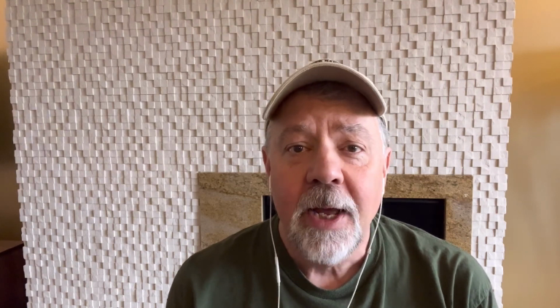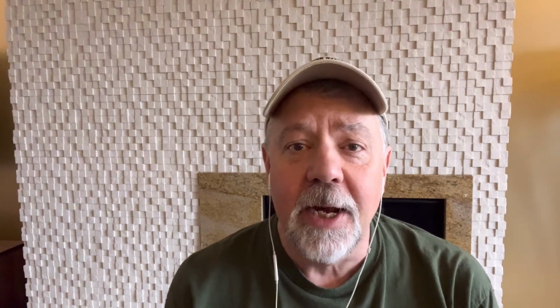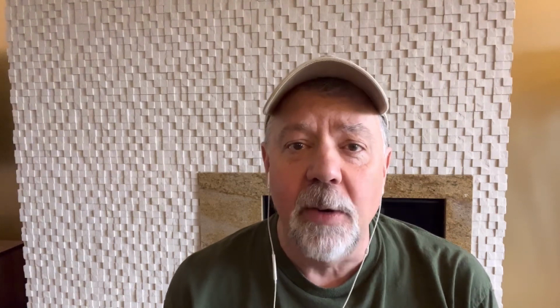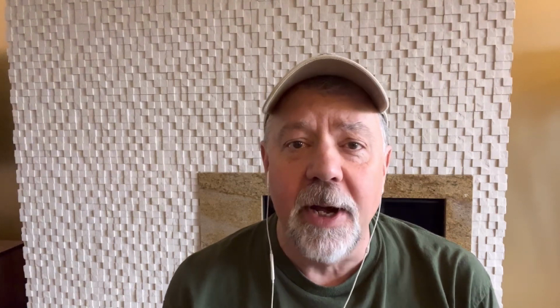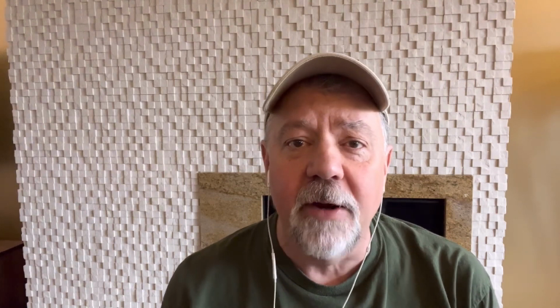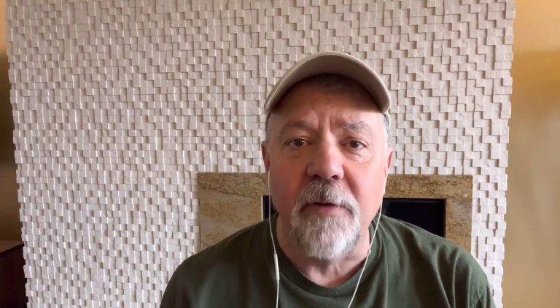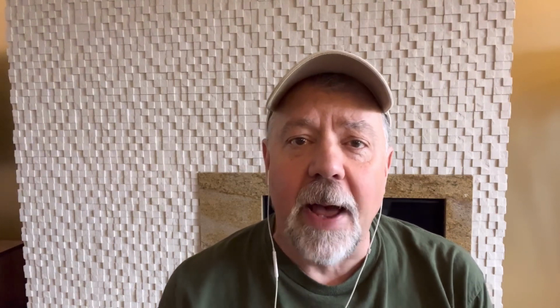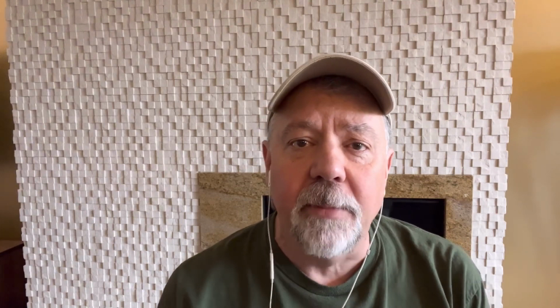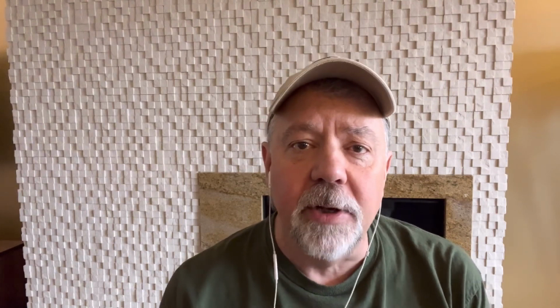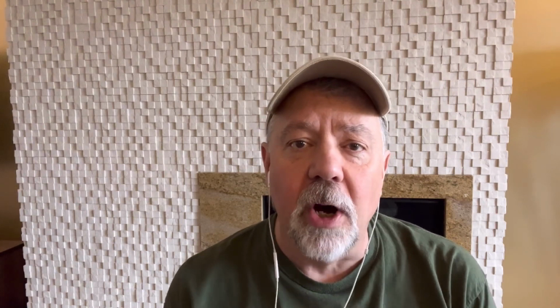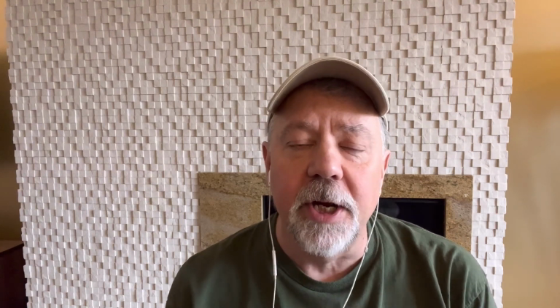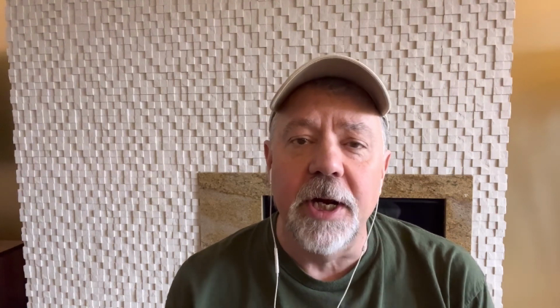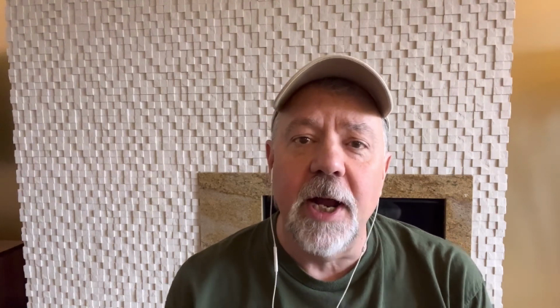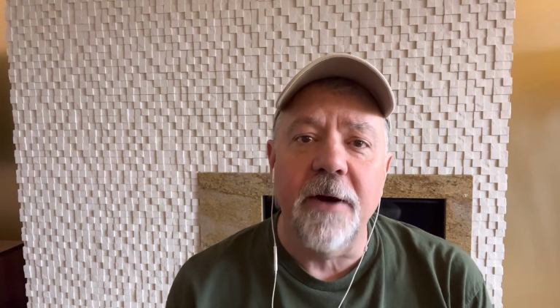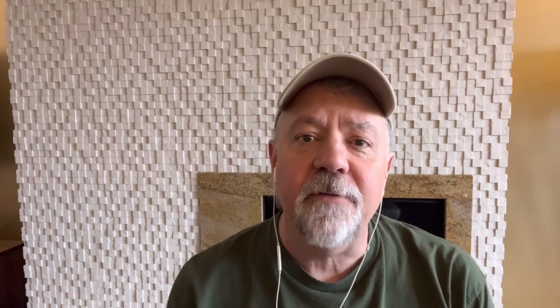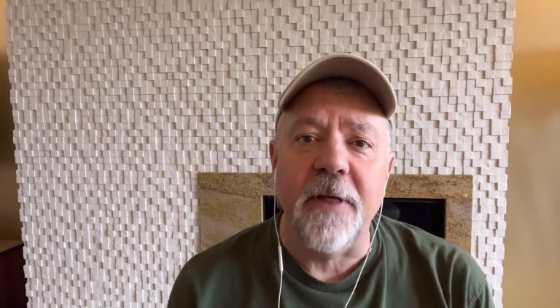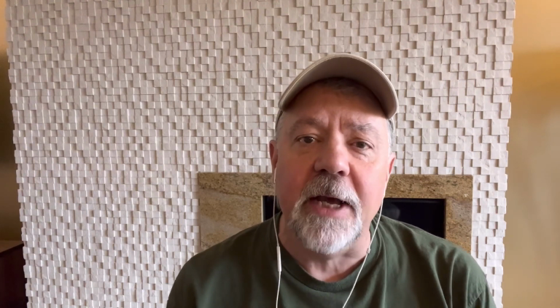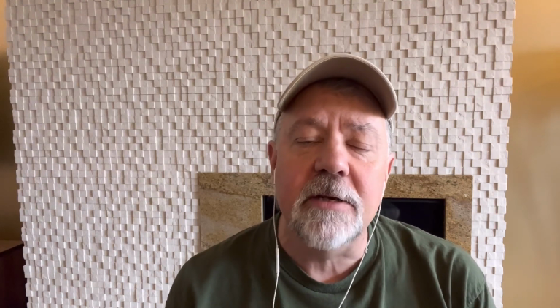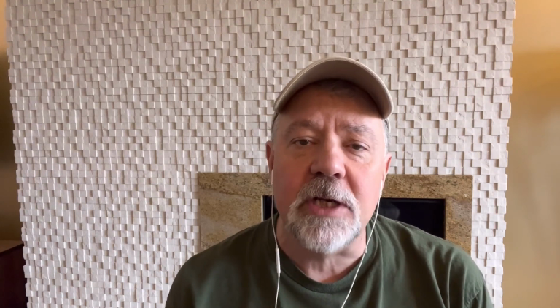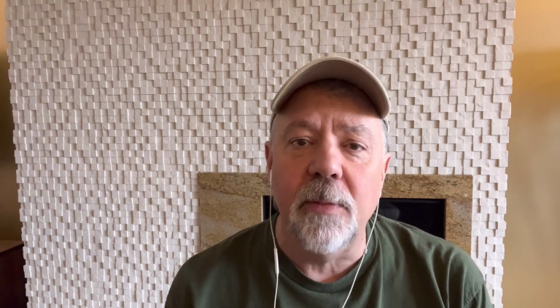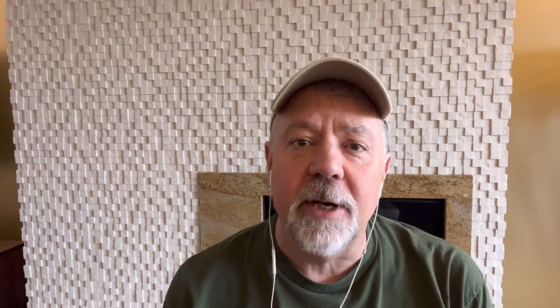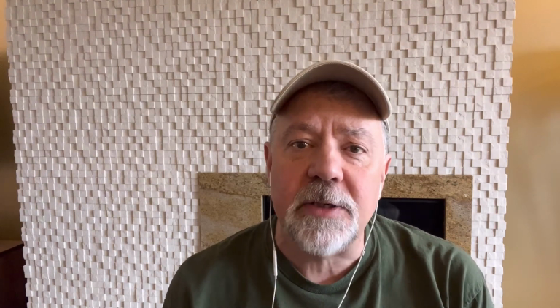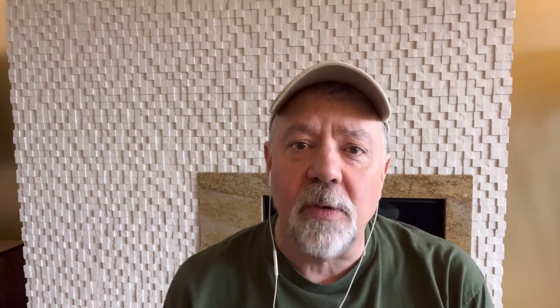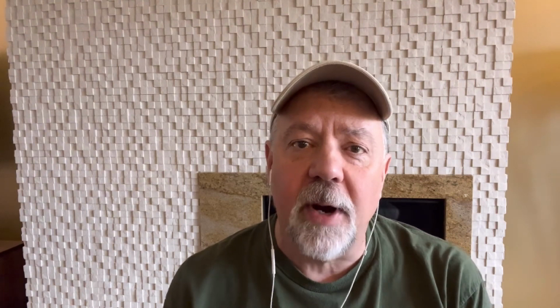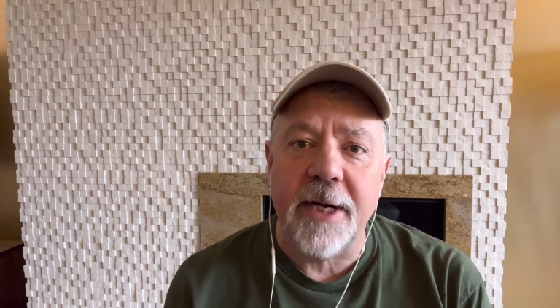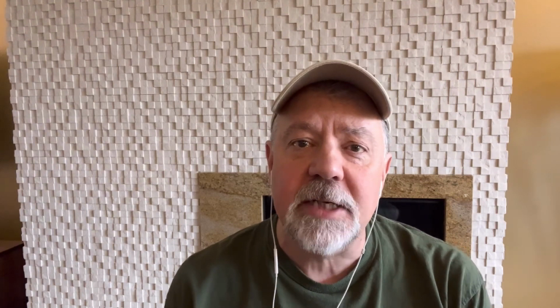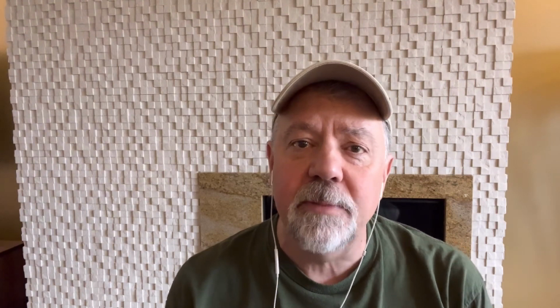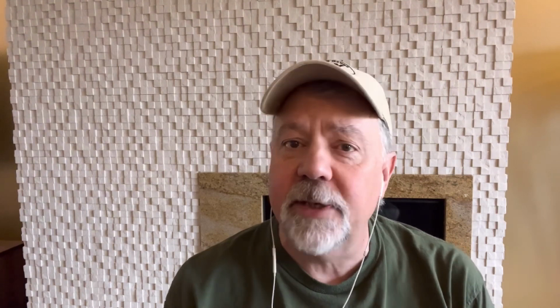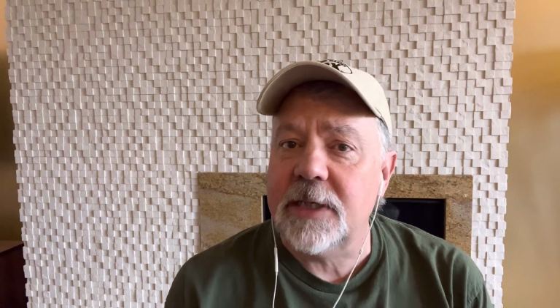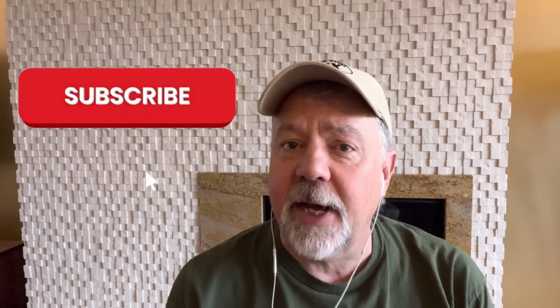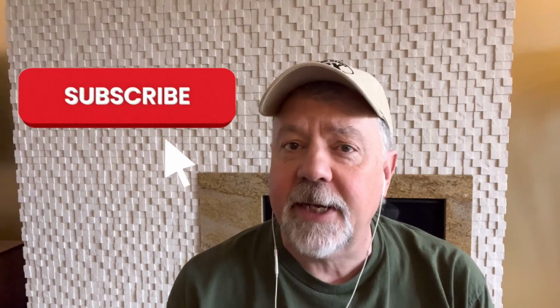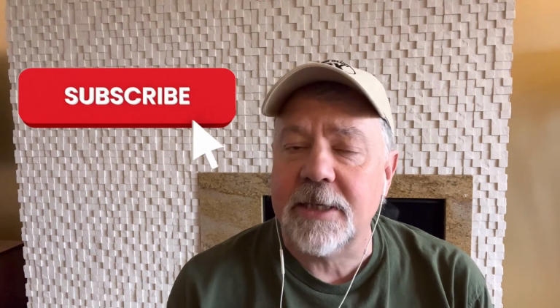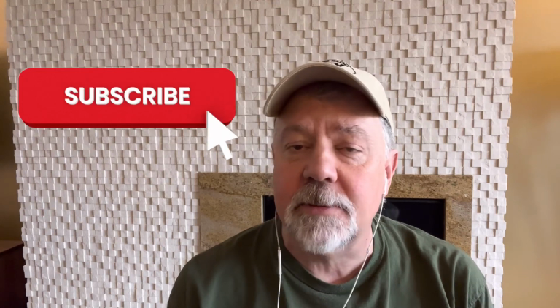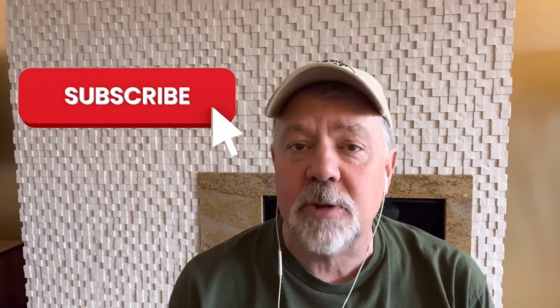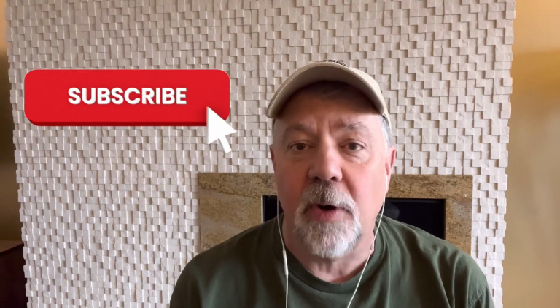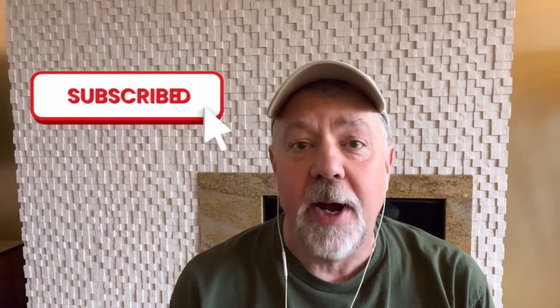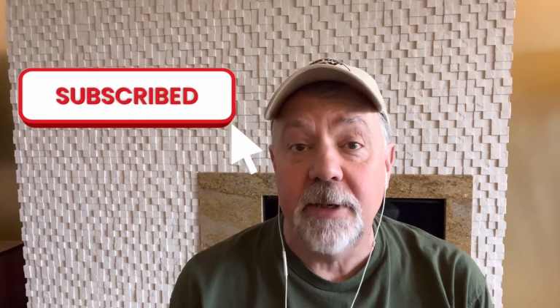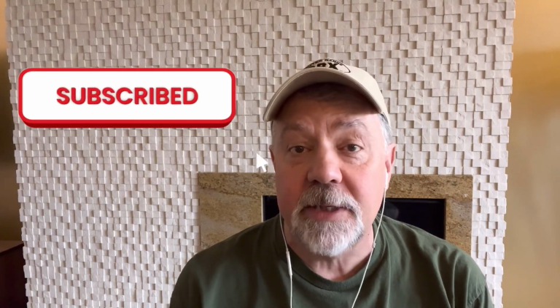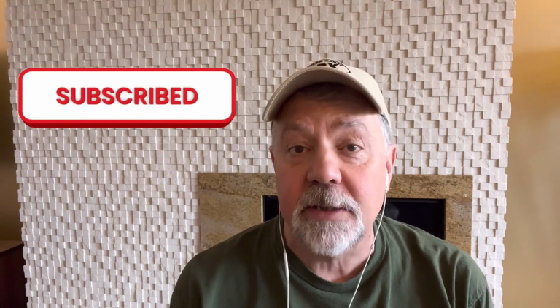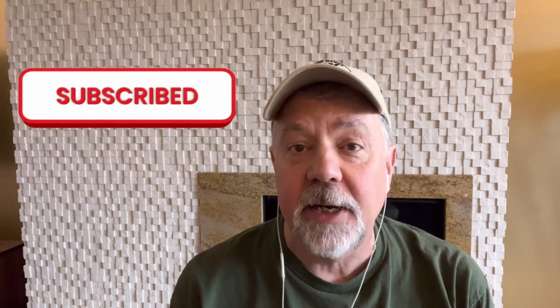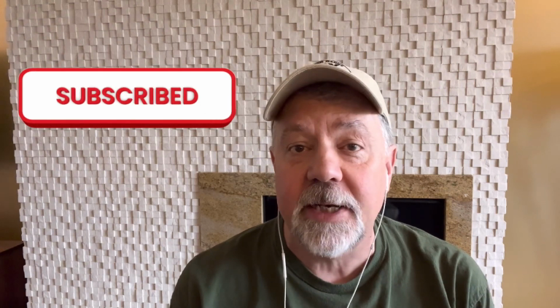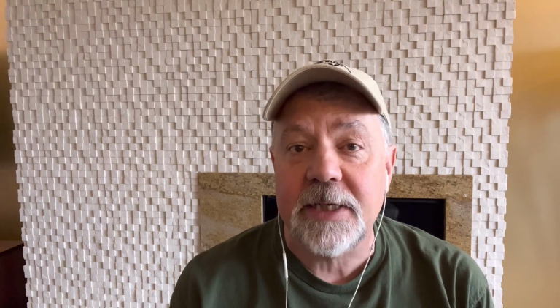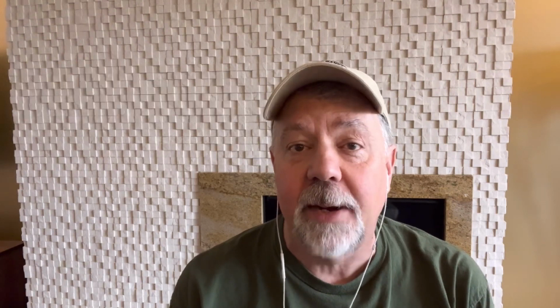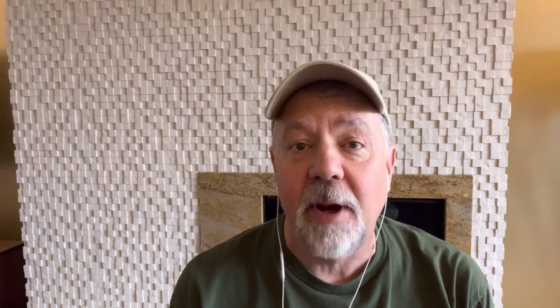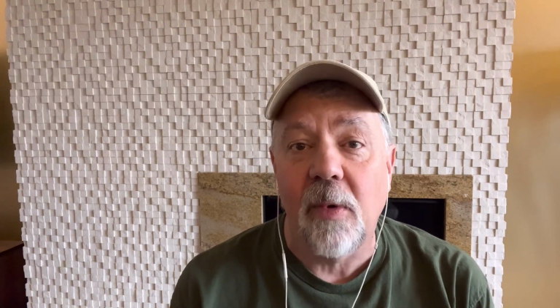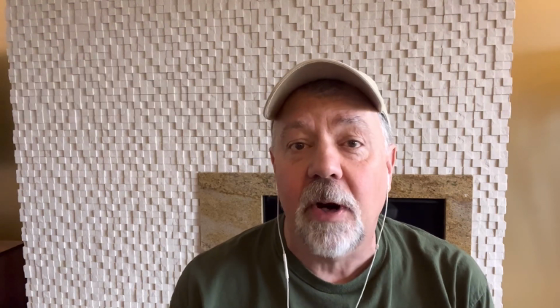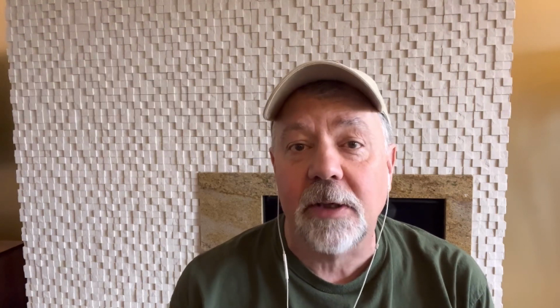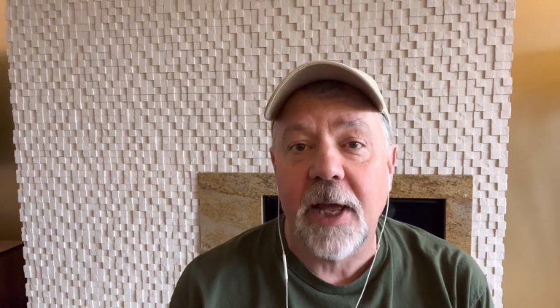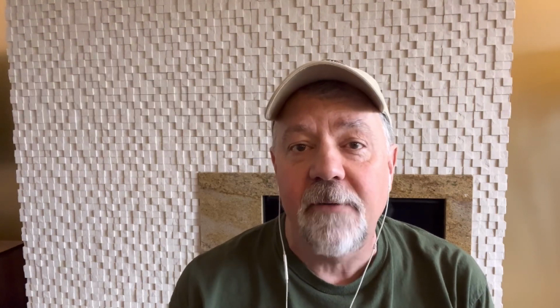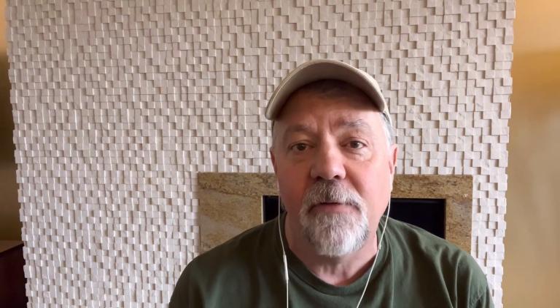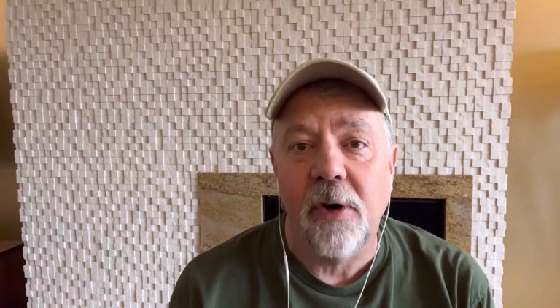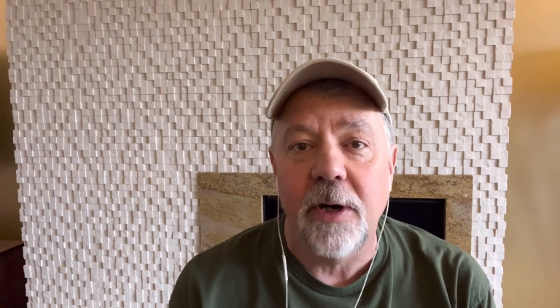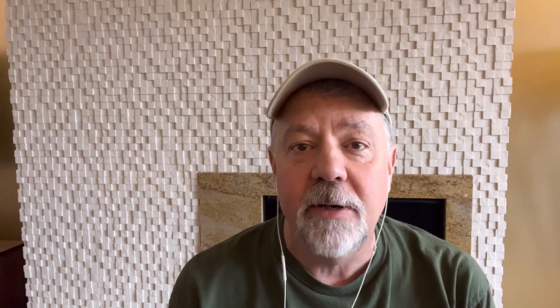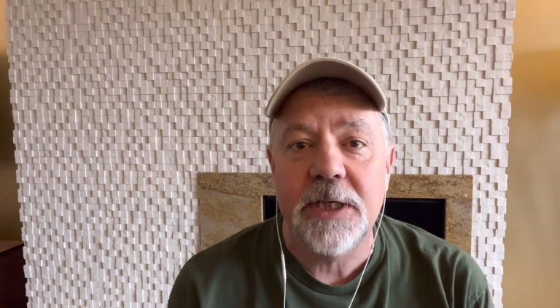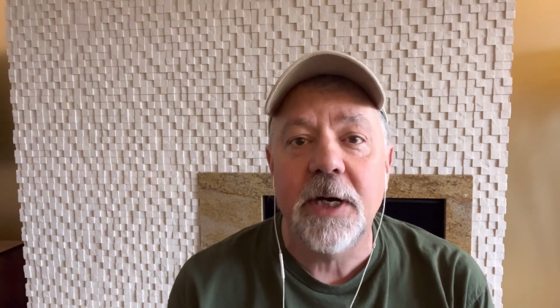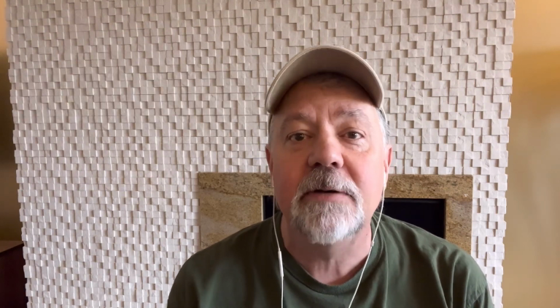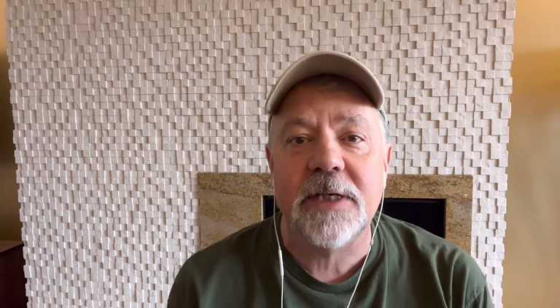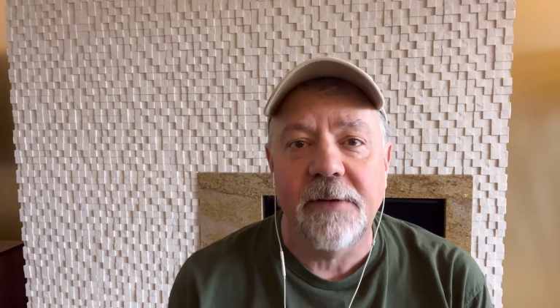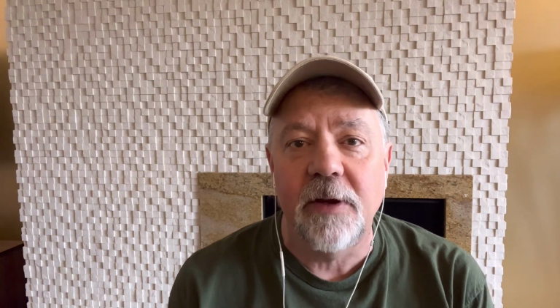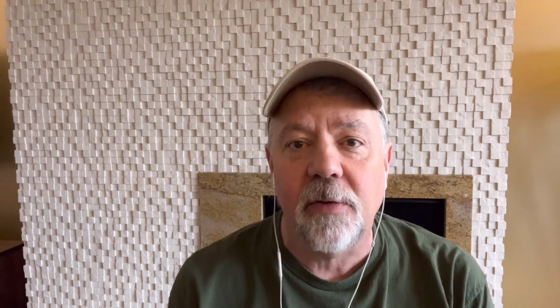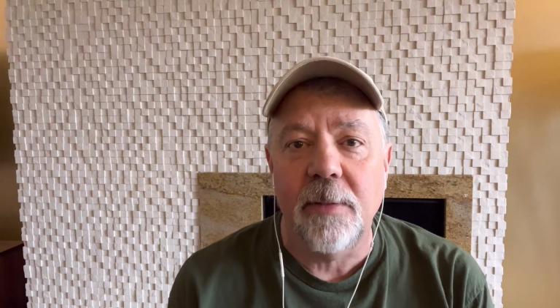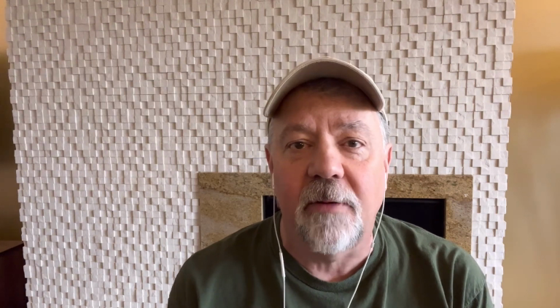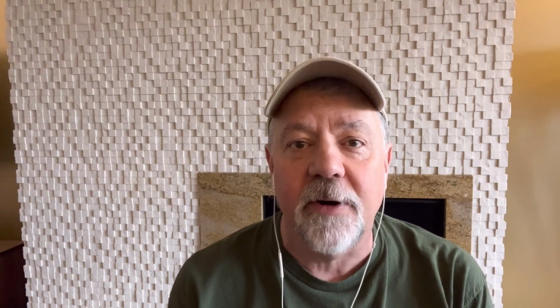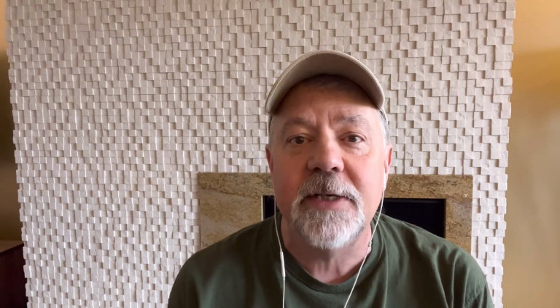Anyway, I've rambled on enough. Thank you so much for watching. Please like and subscribe. Until next time, I'm Walt, K4OGO — 73, my friends.